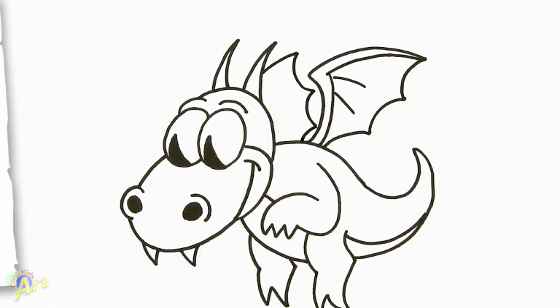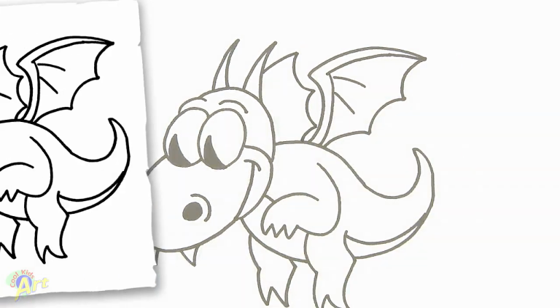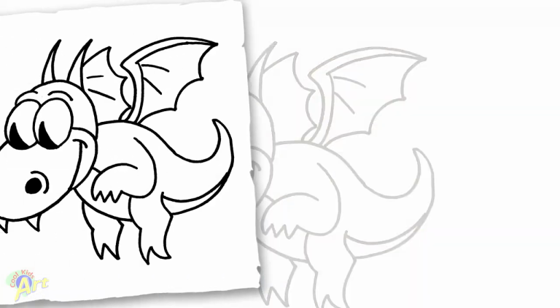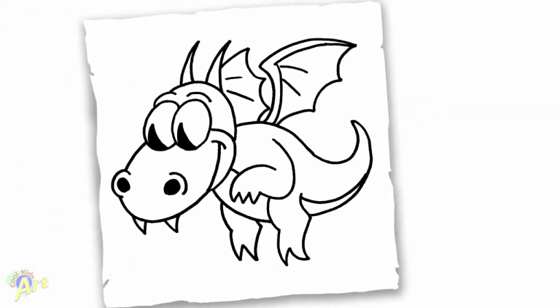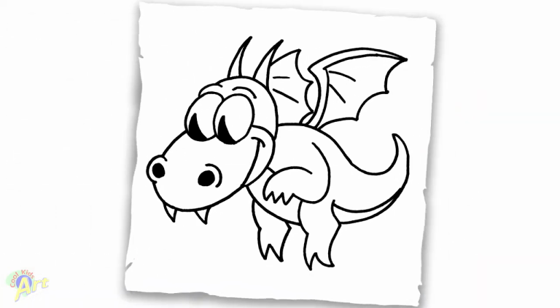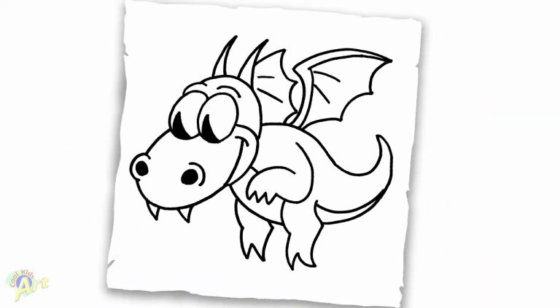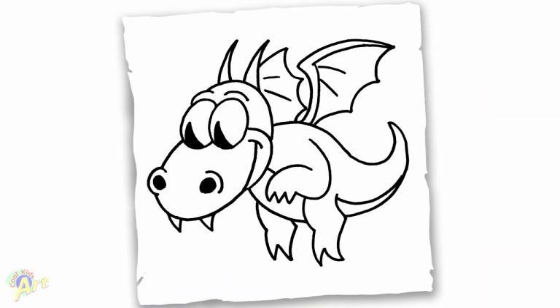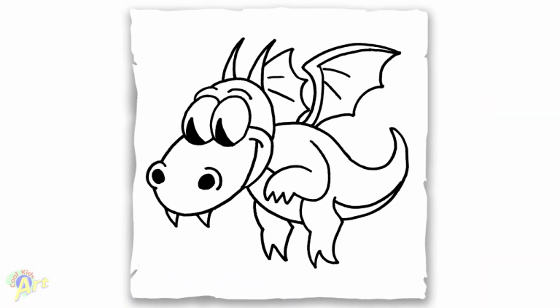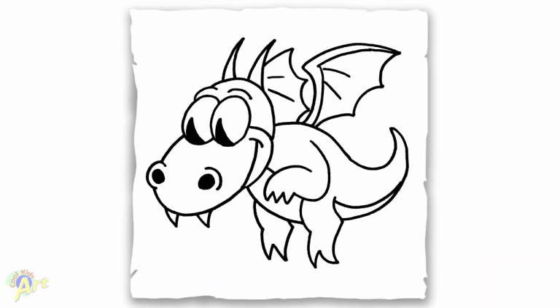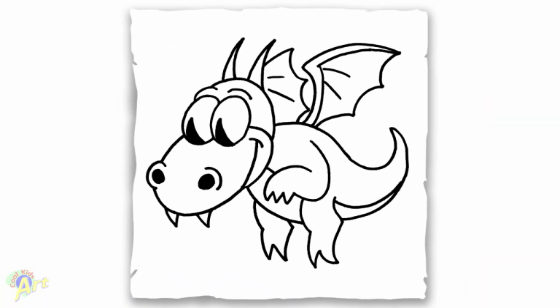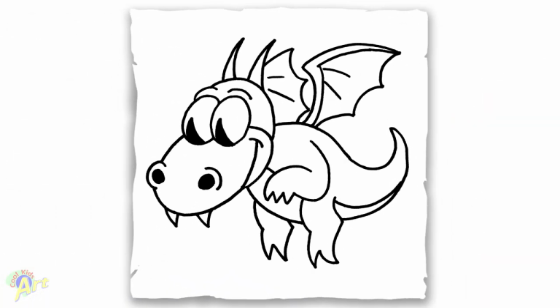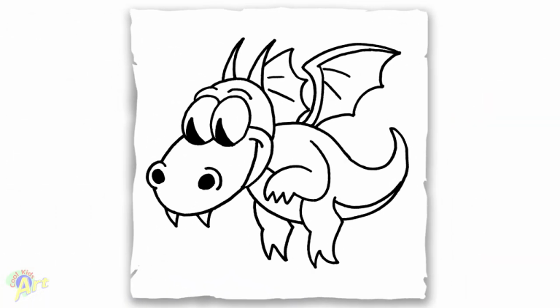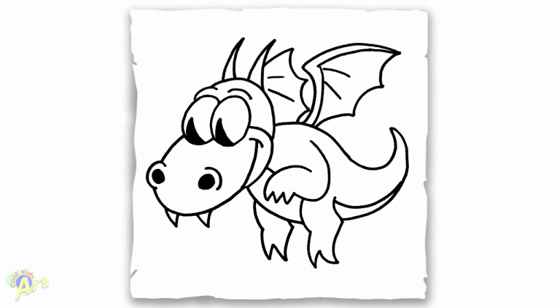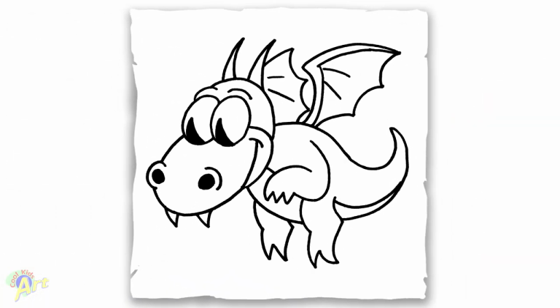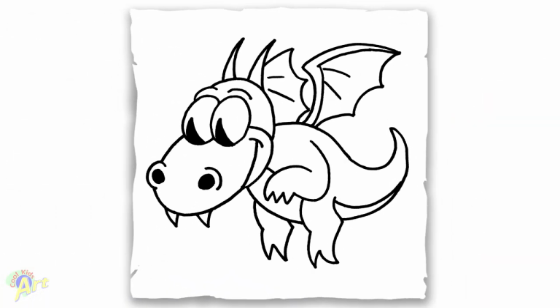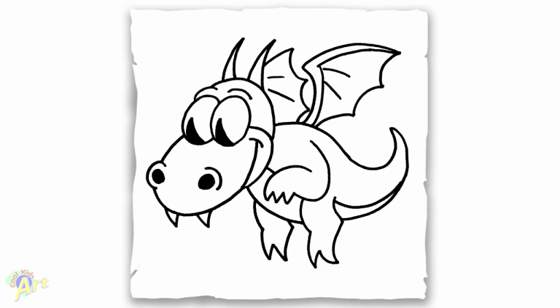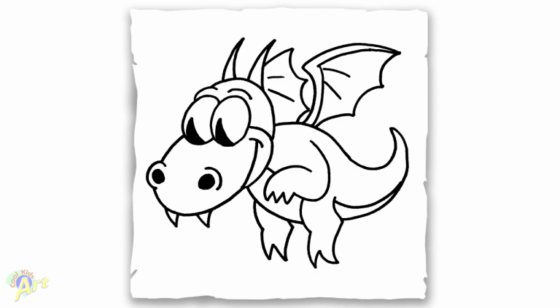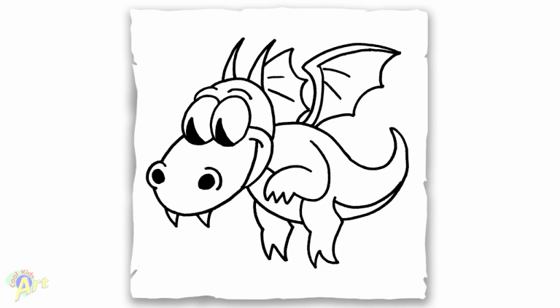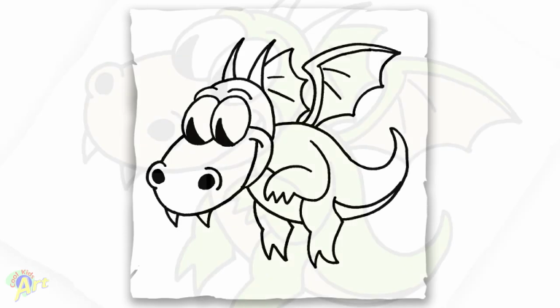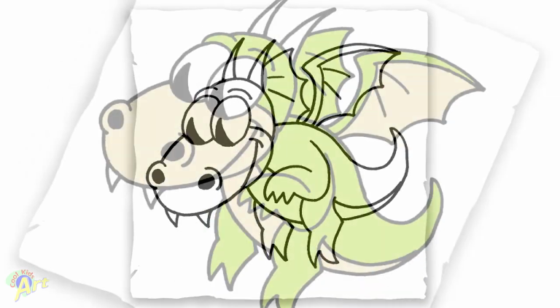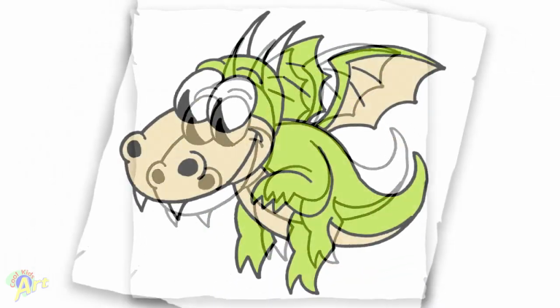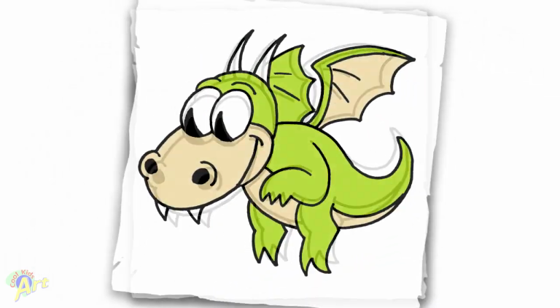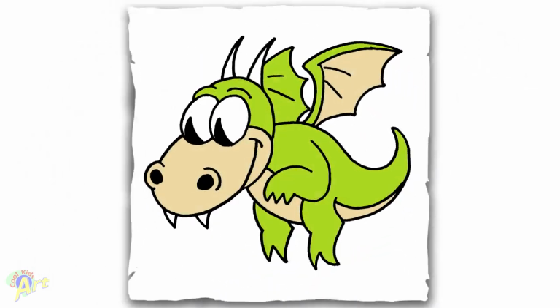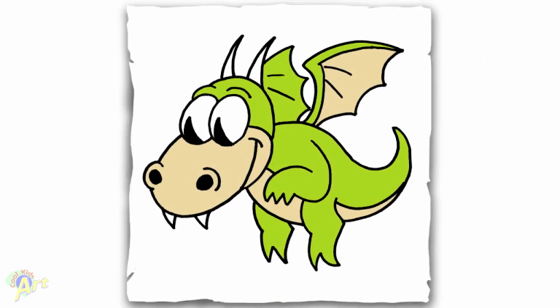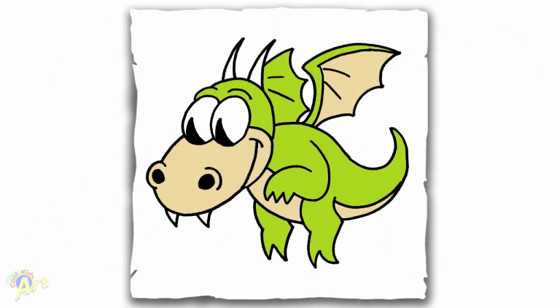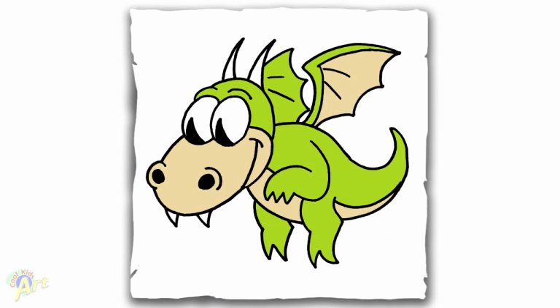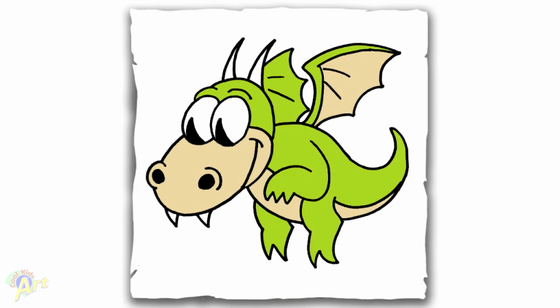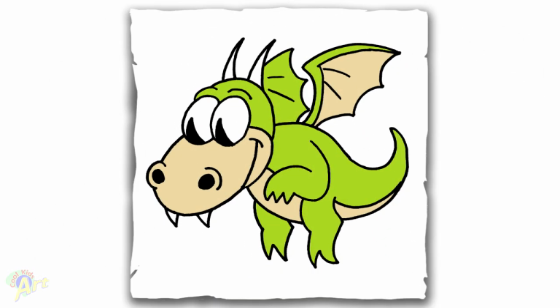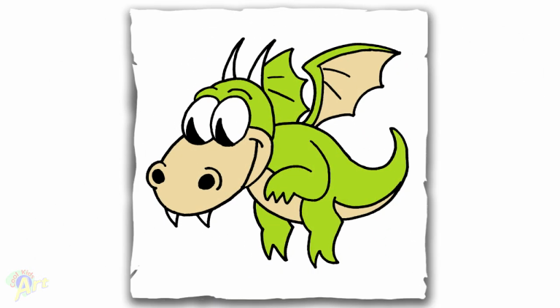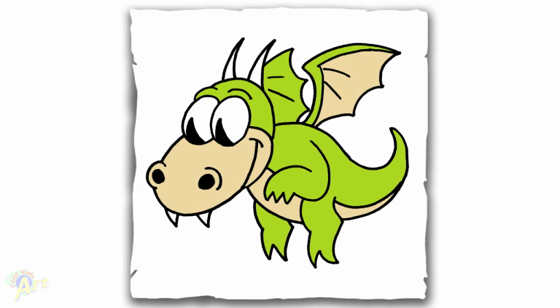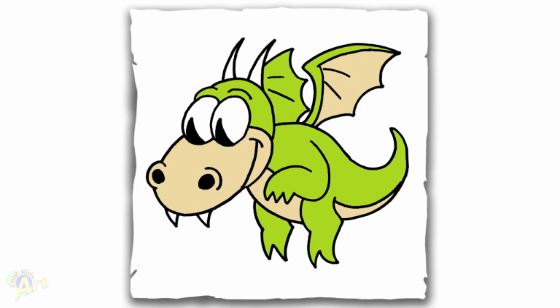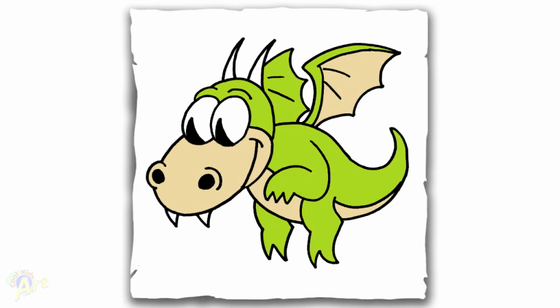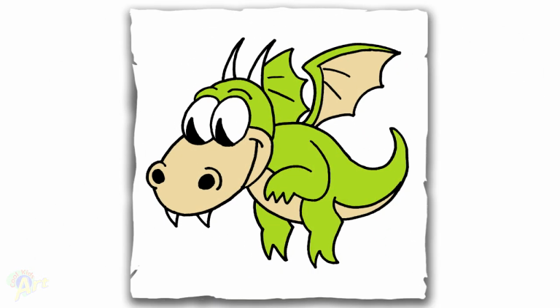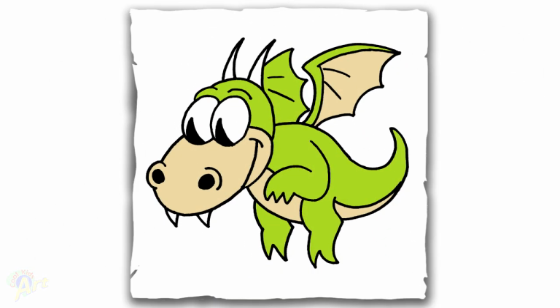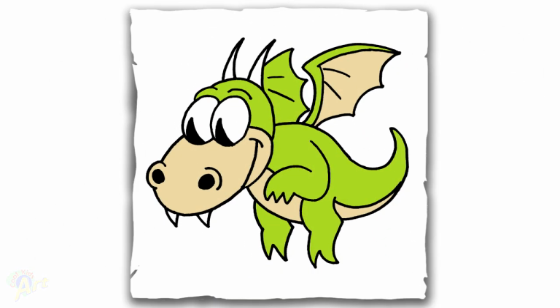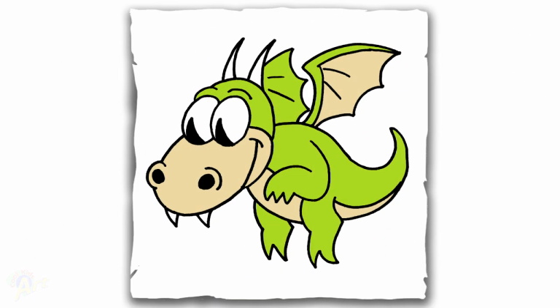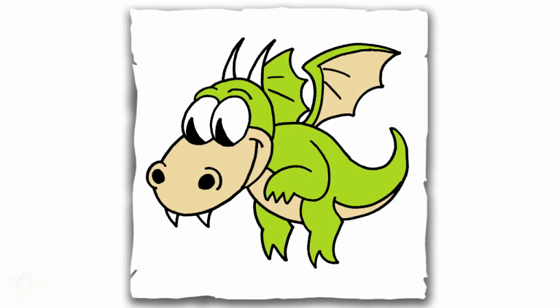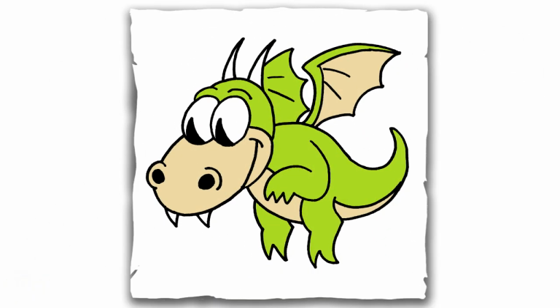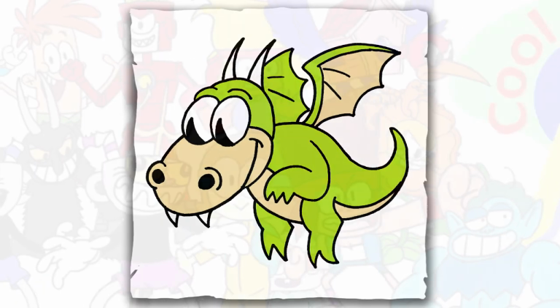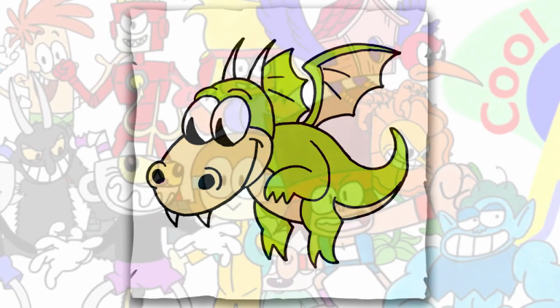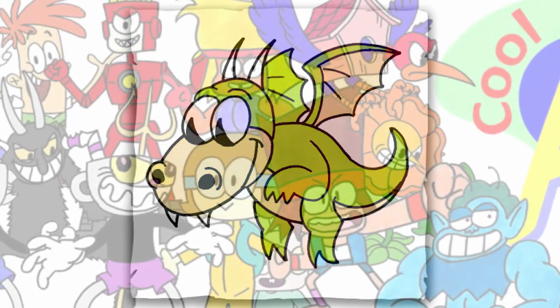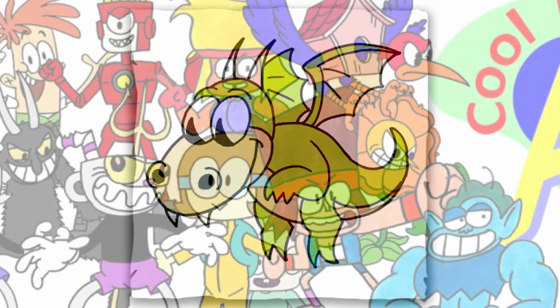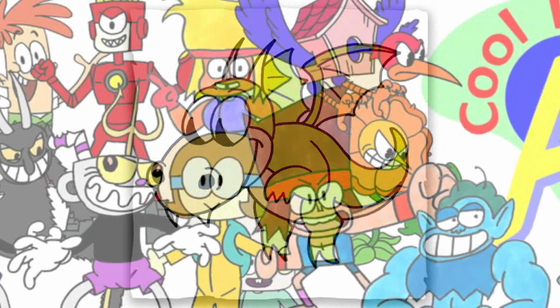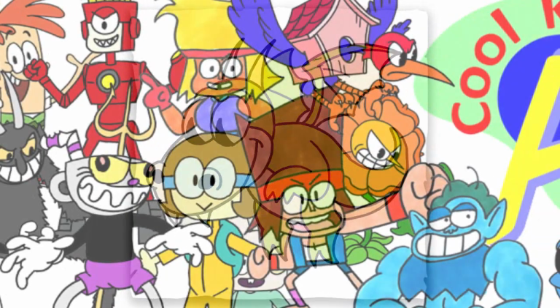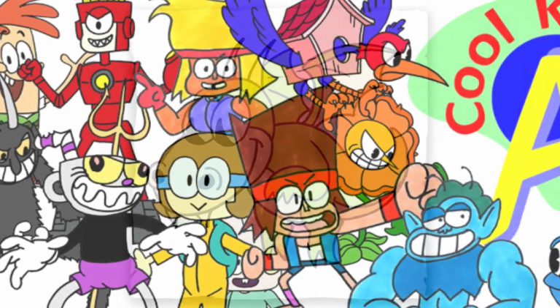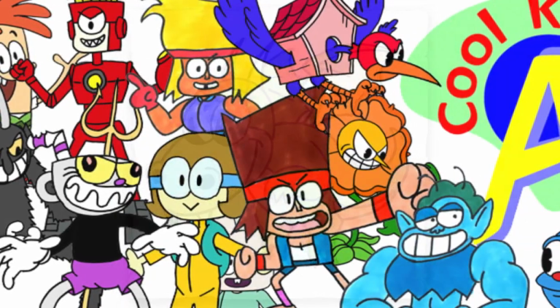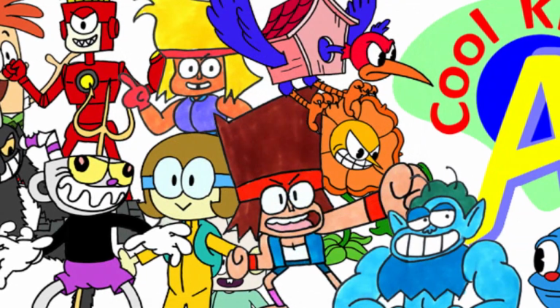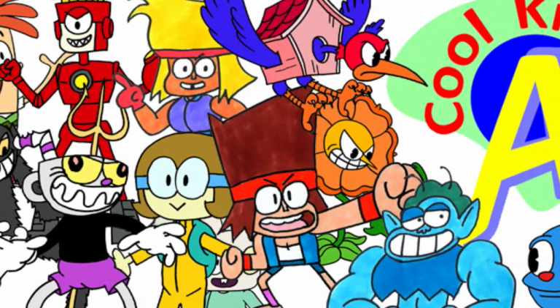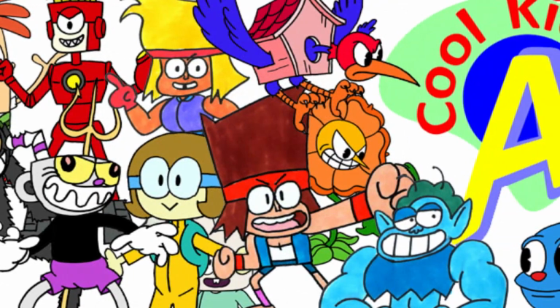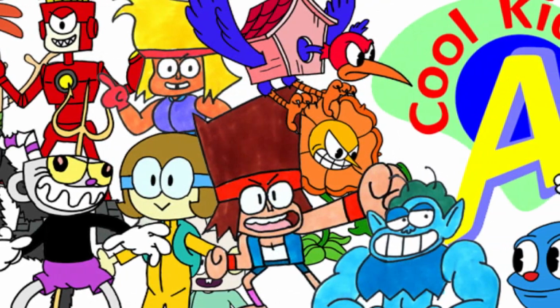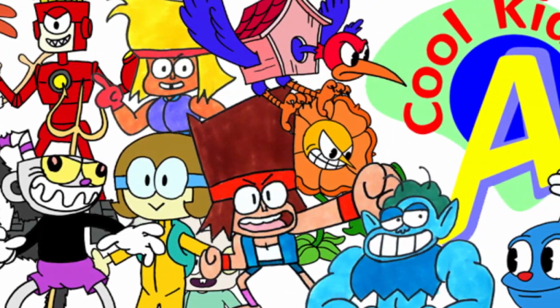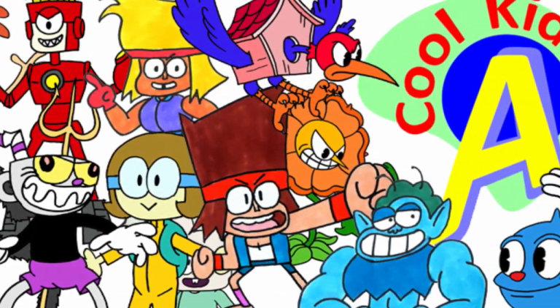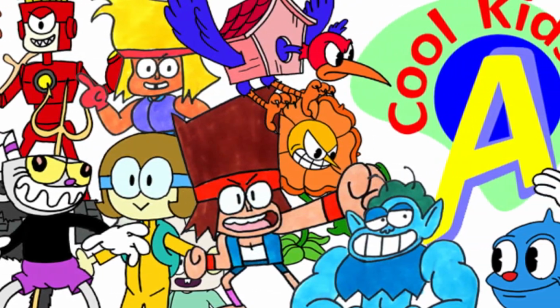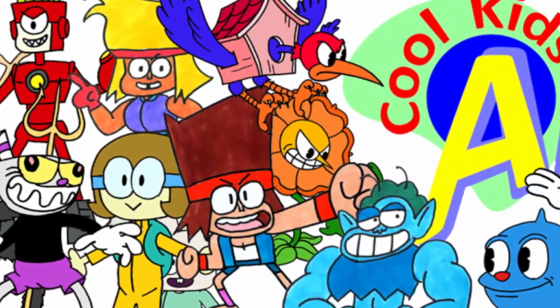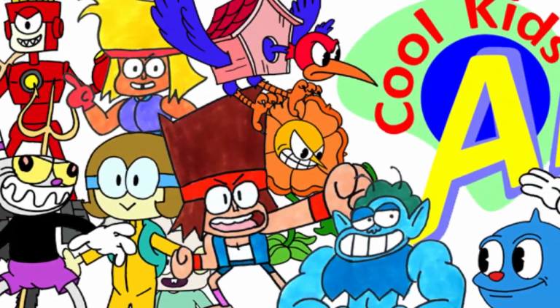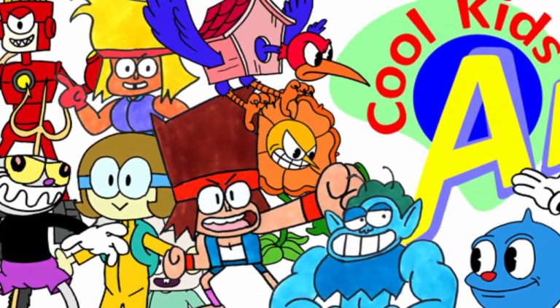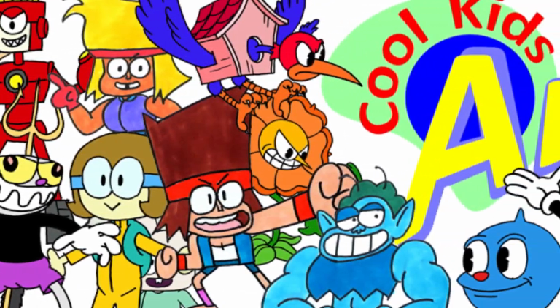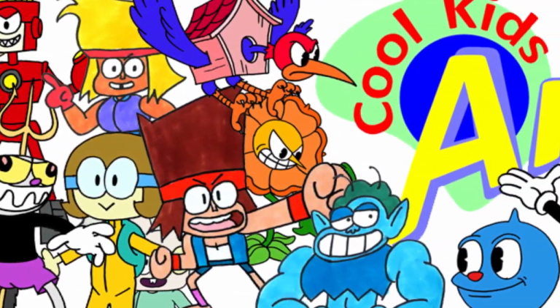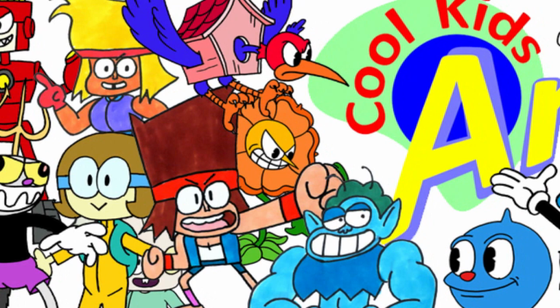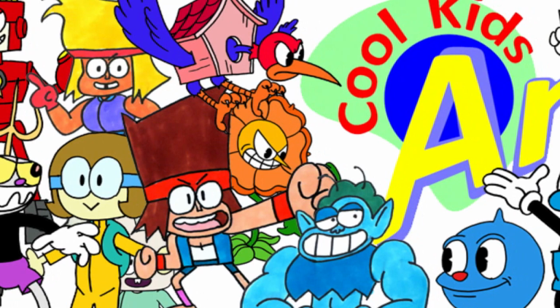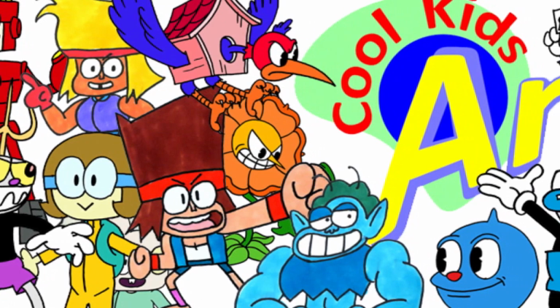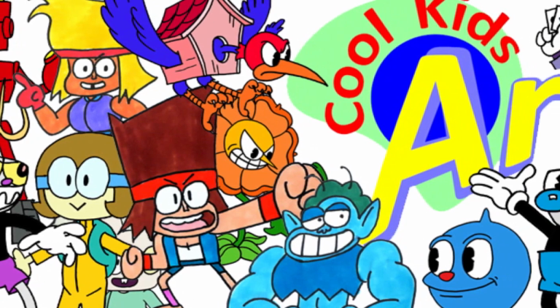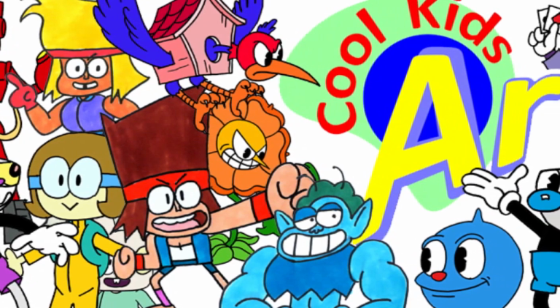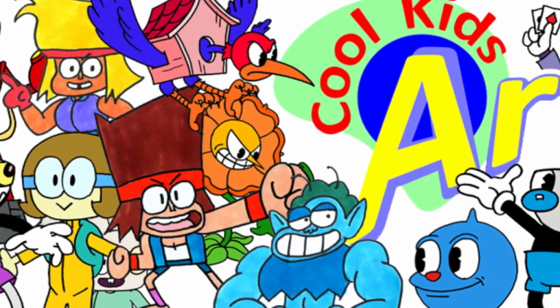And that's it for this baby dragon from Cuphead! Hope you guys like the way it turned out. If you do, please check out my other videos, subscribe if you haven't, and I will see you next time.